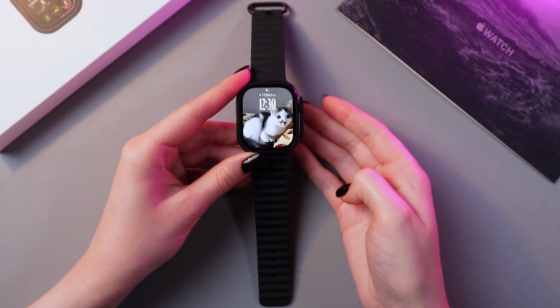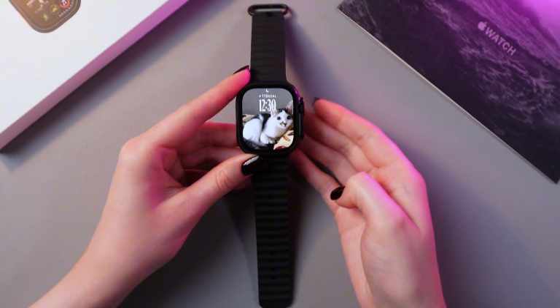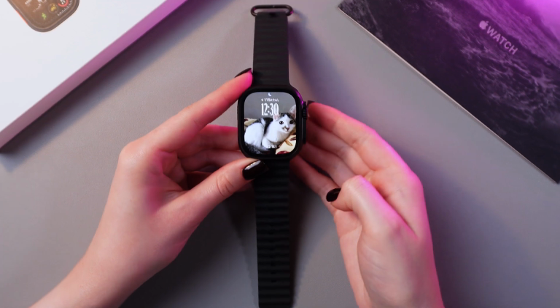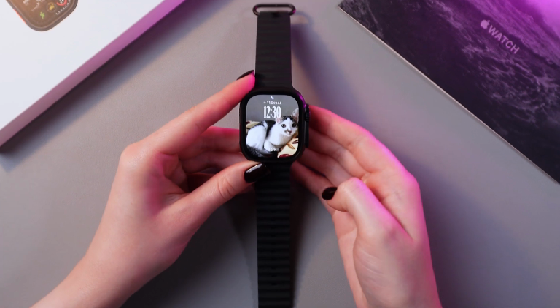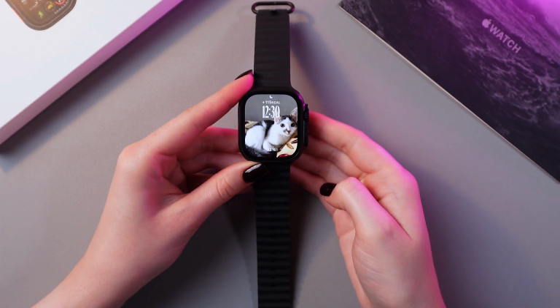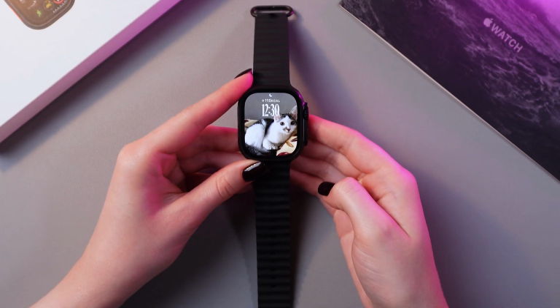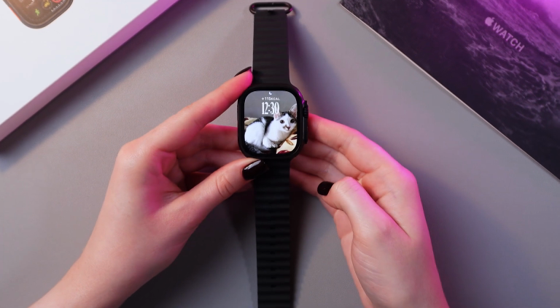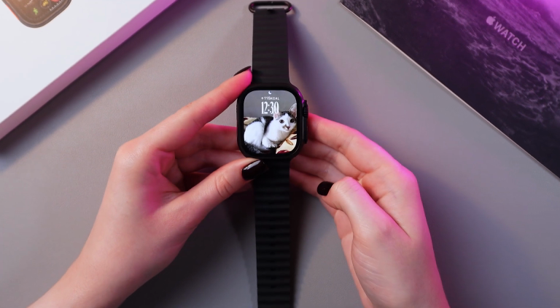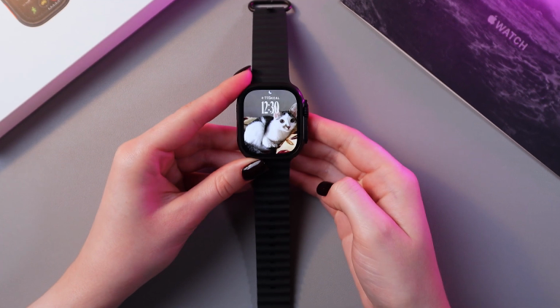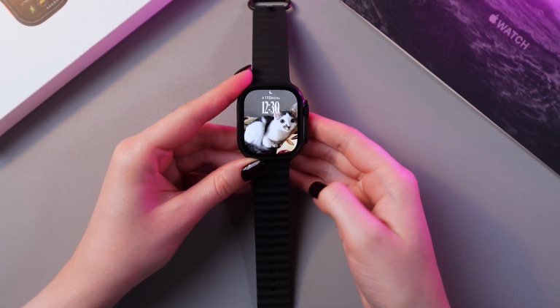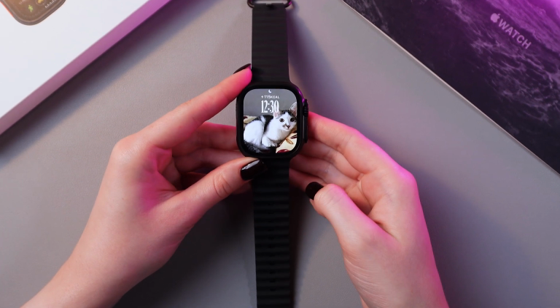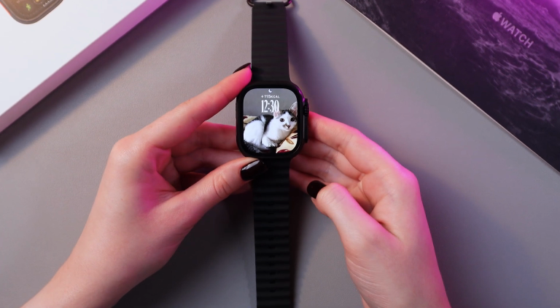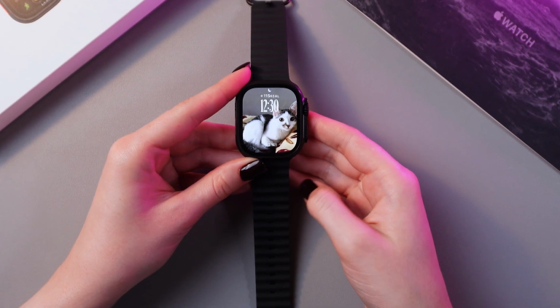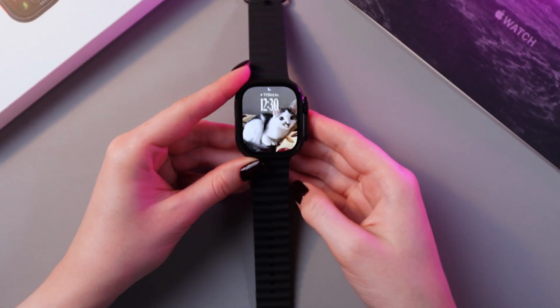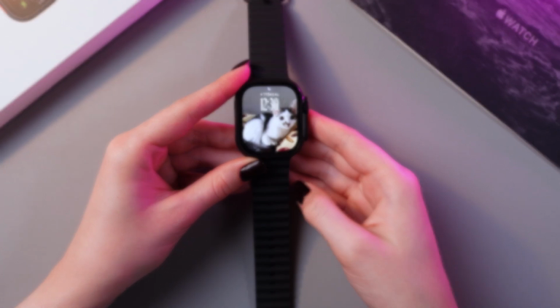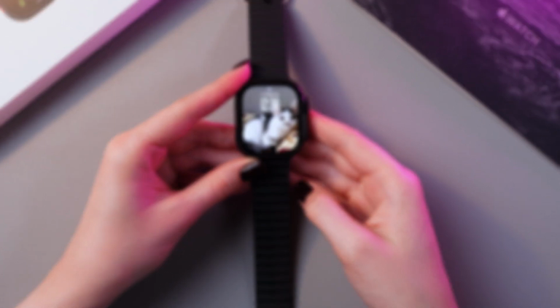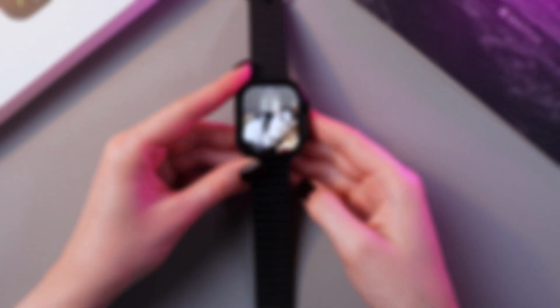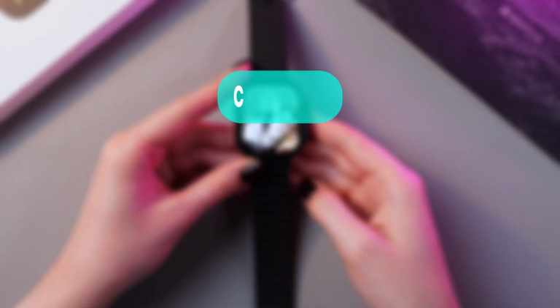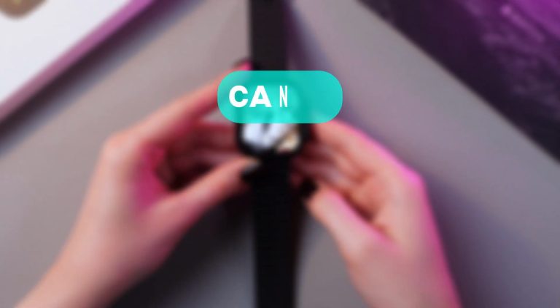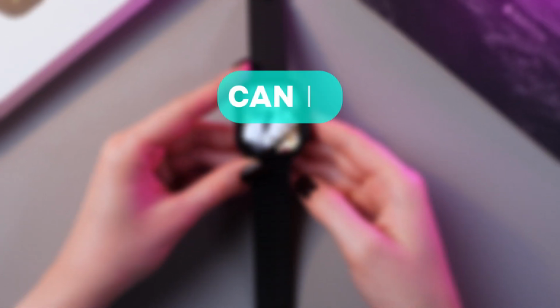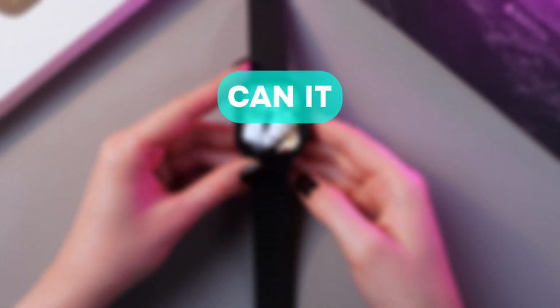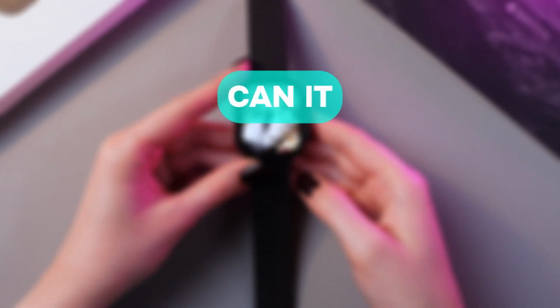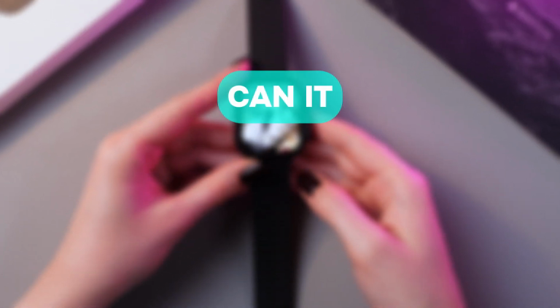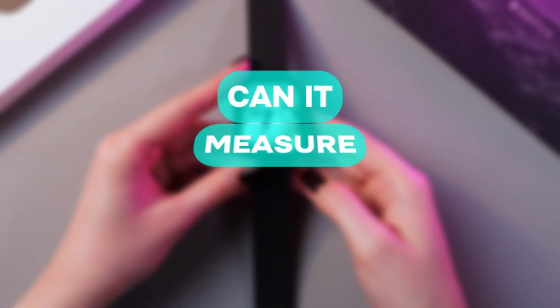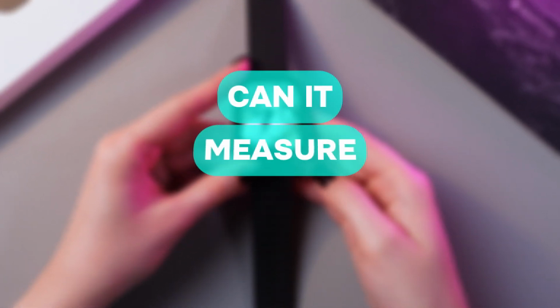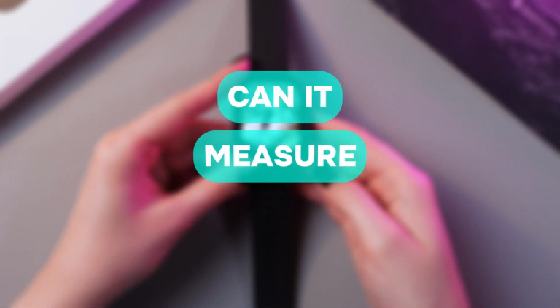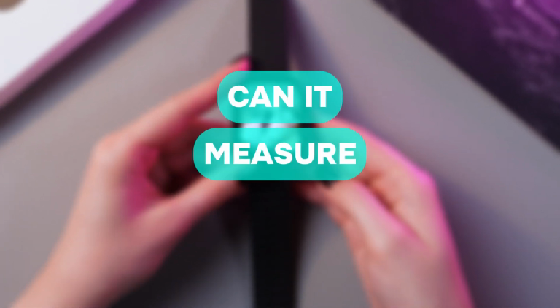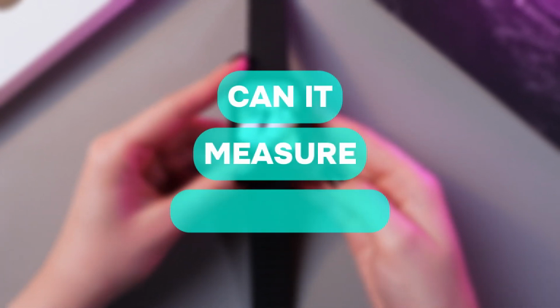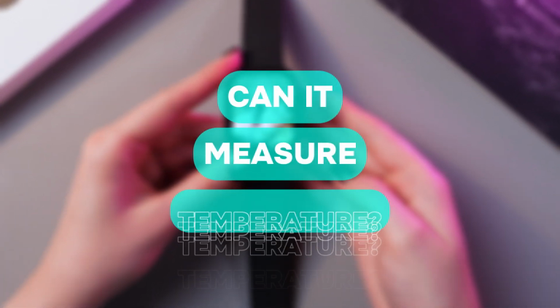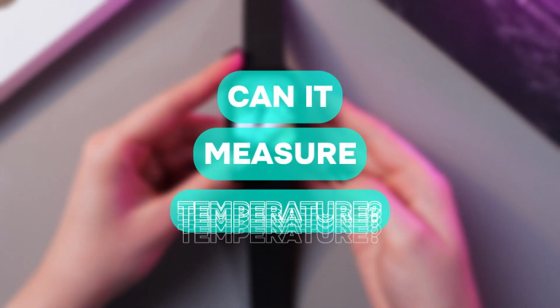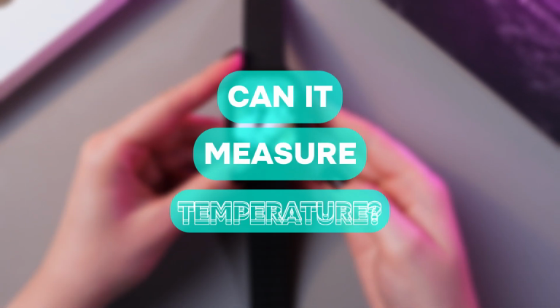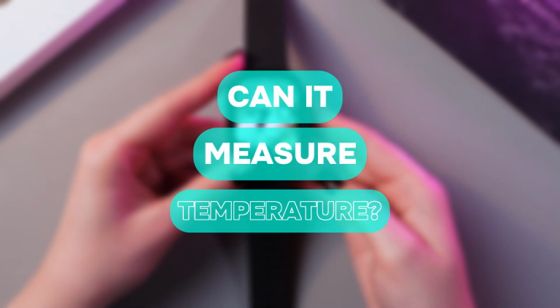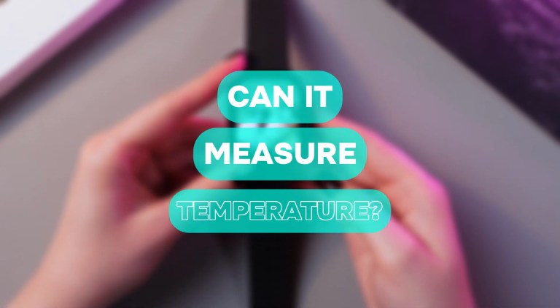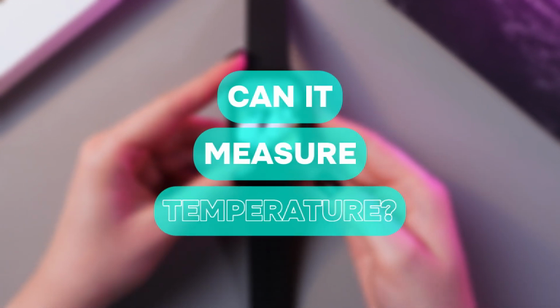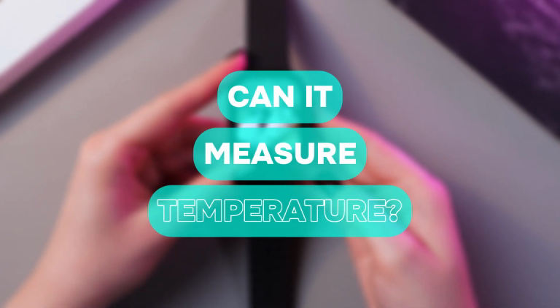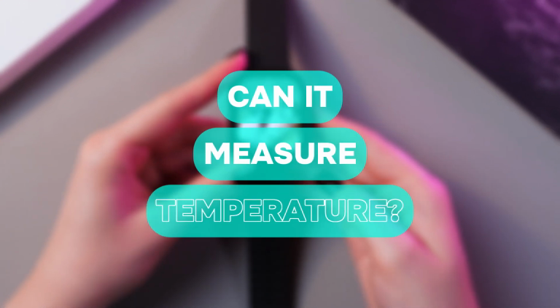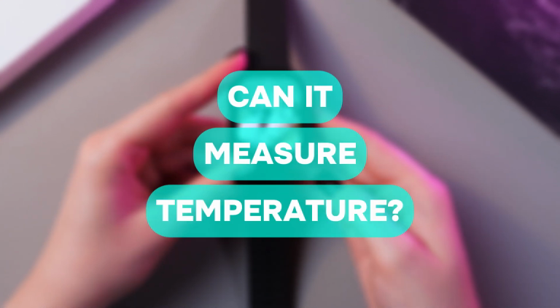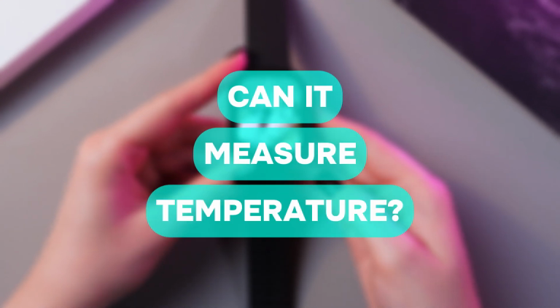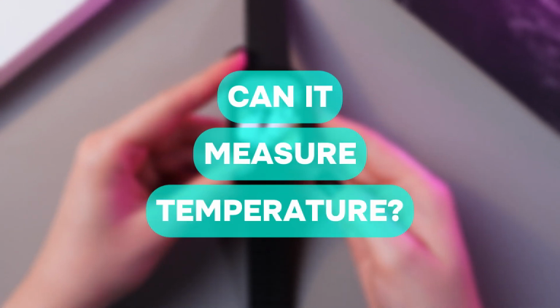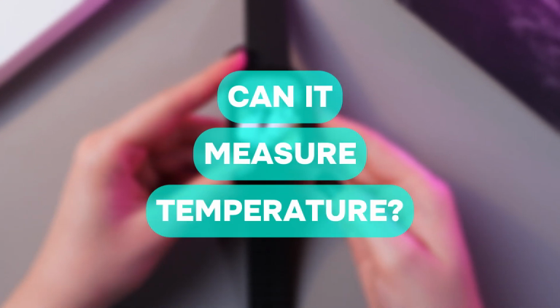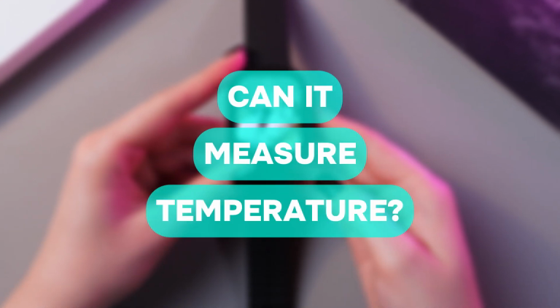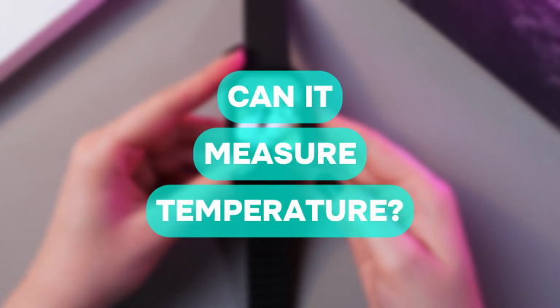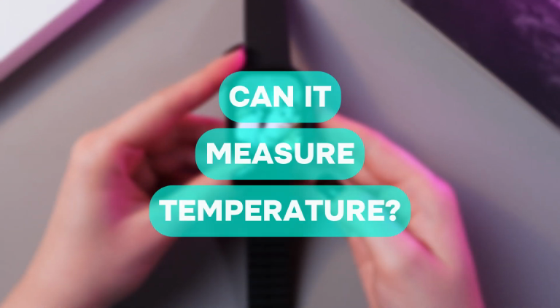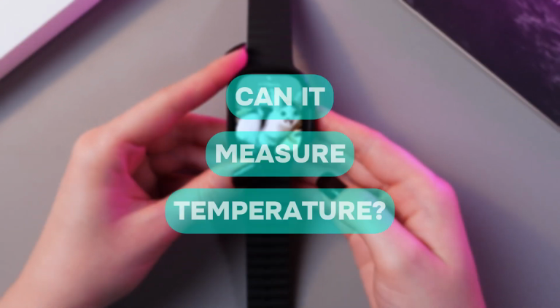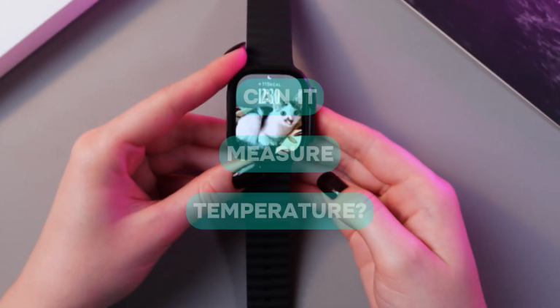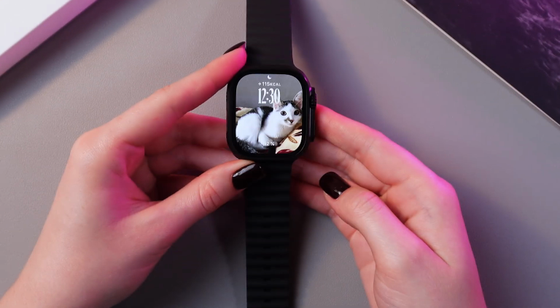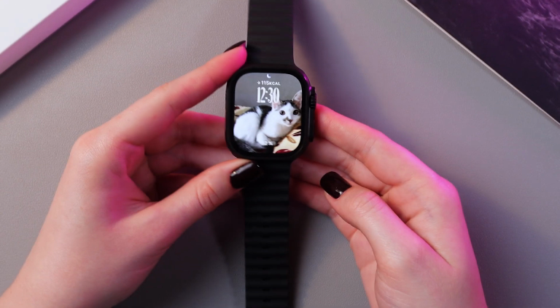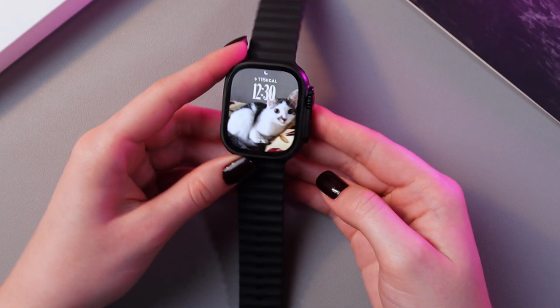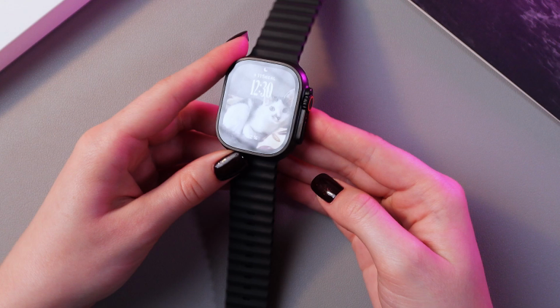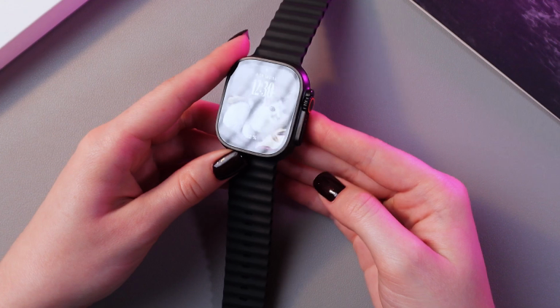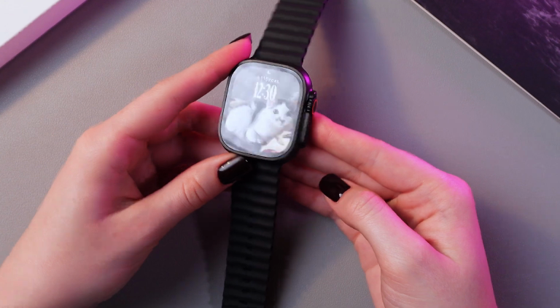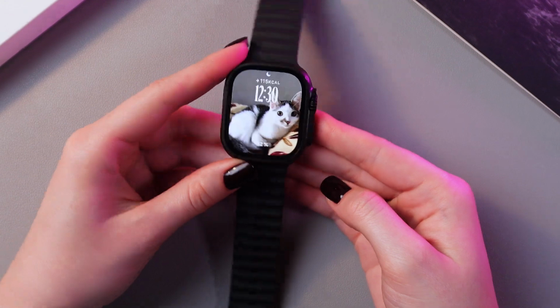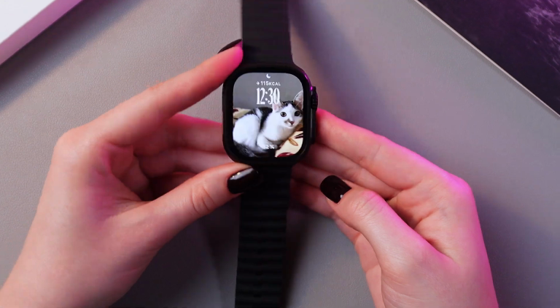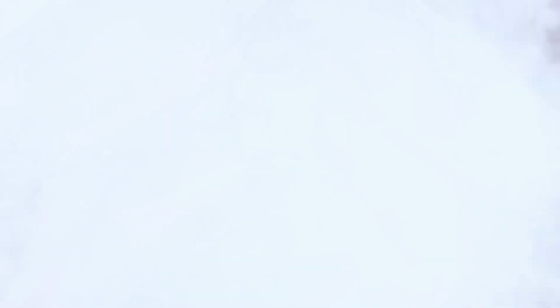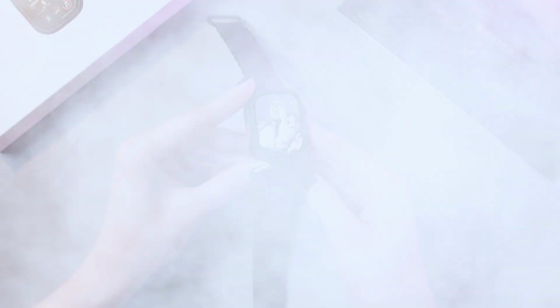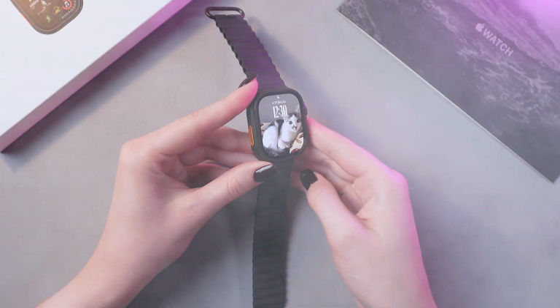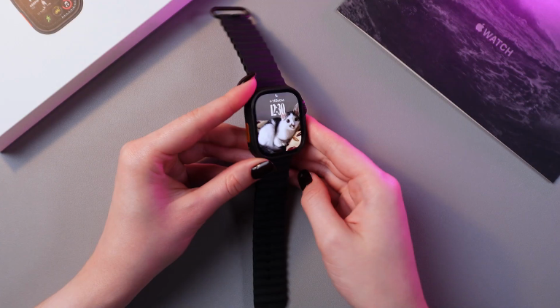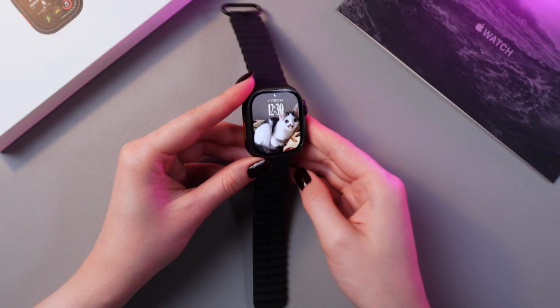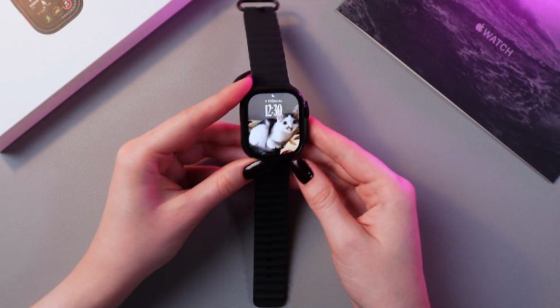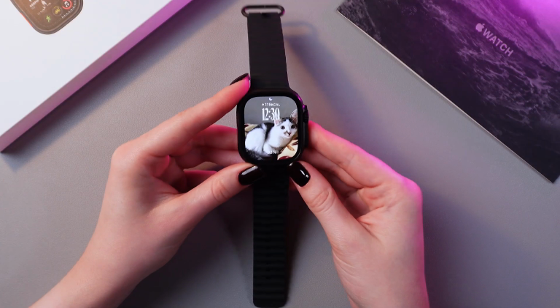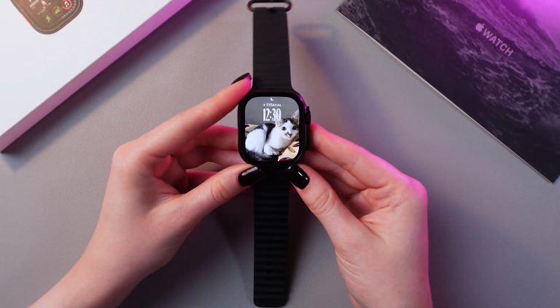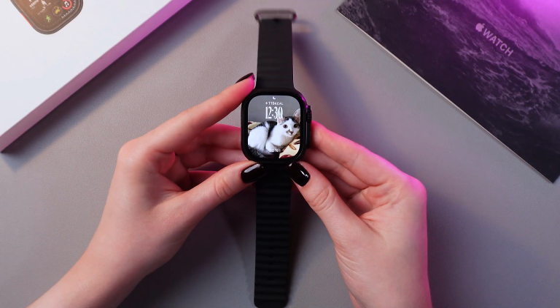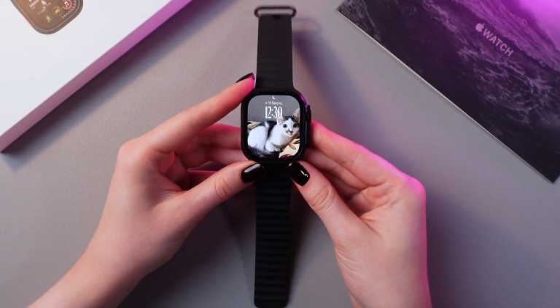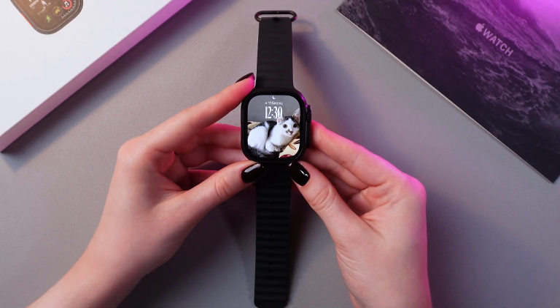Hi there! In this video, I want to show you how to enable and disable wrist temperature measurements on your Apple Watch Ultra 2. Let's get started!